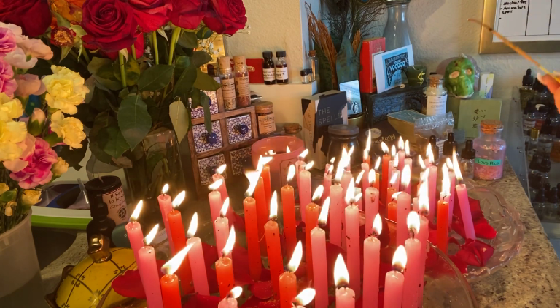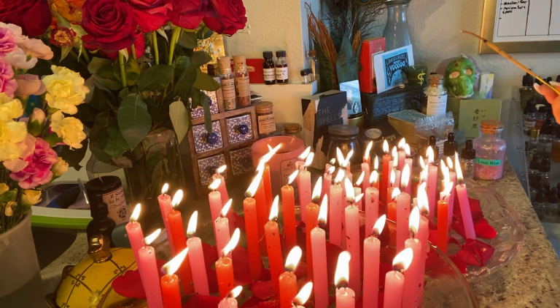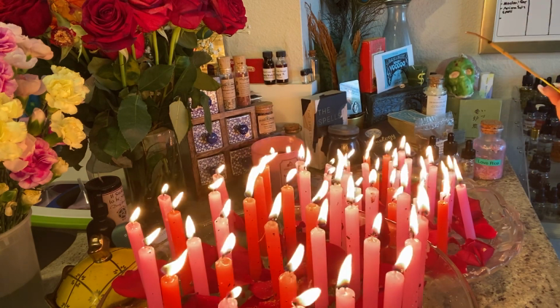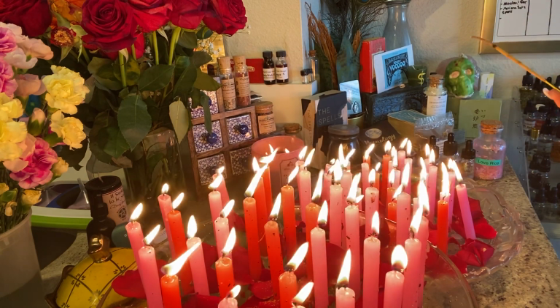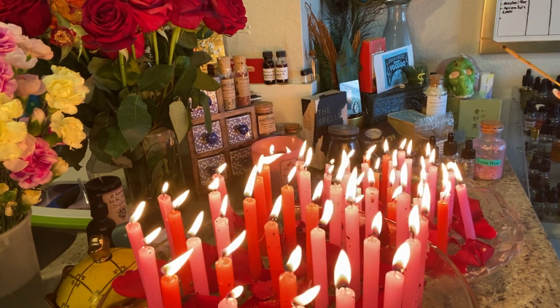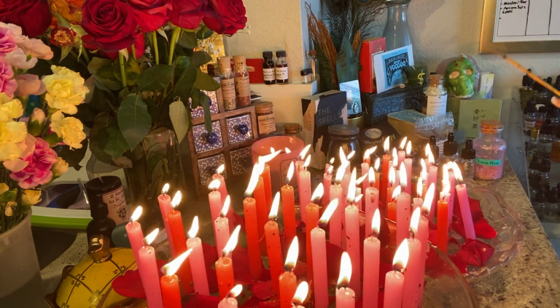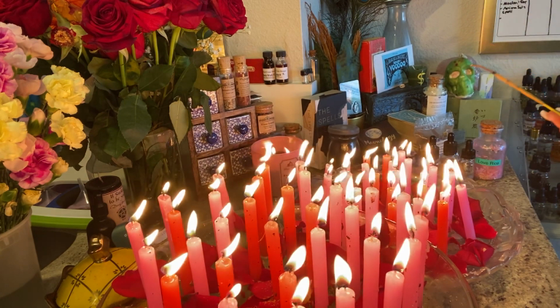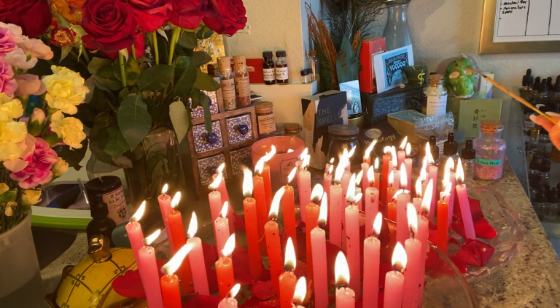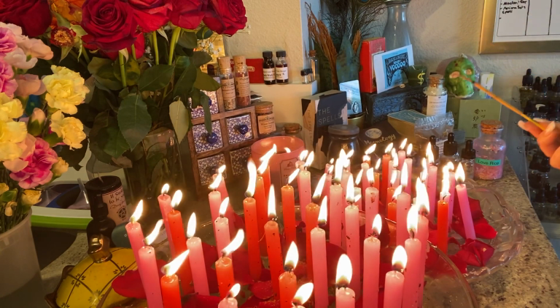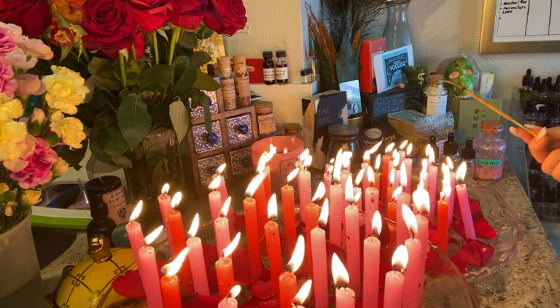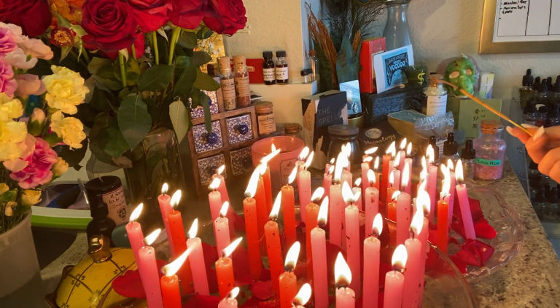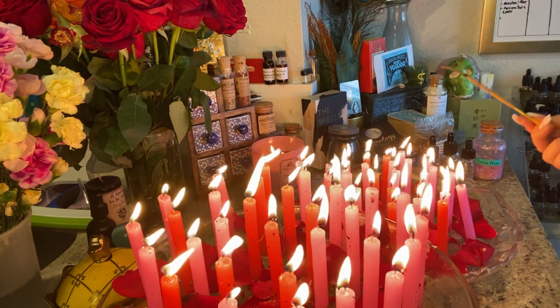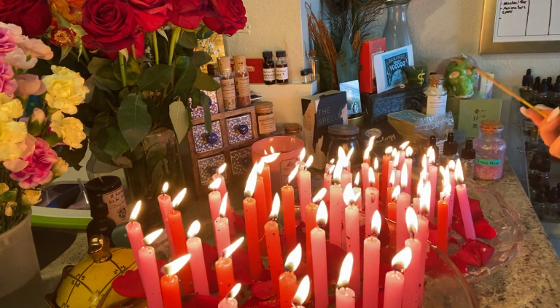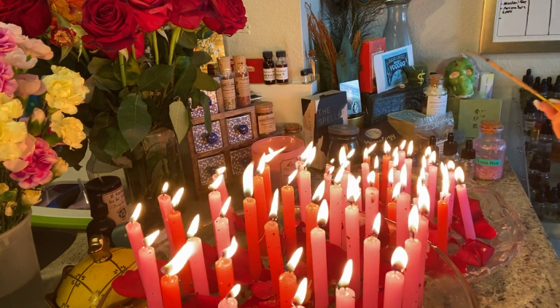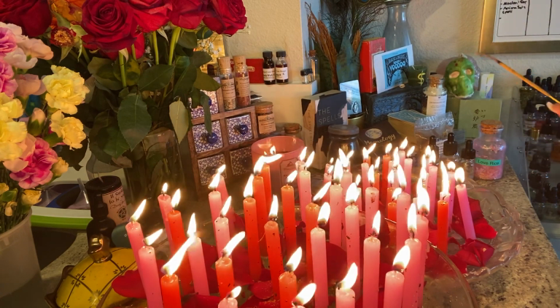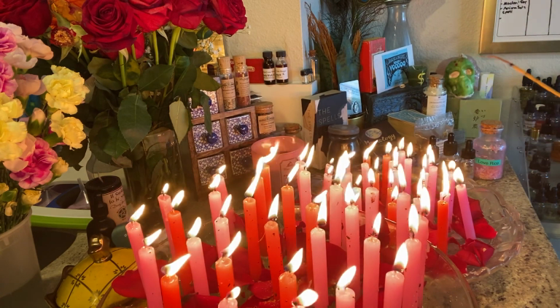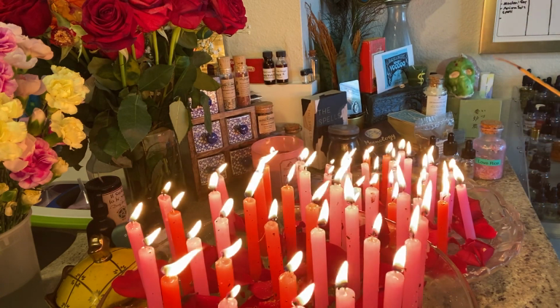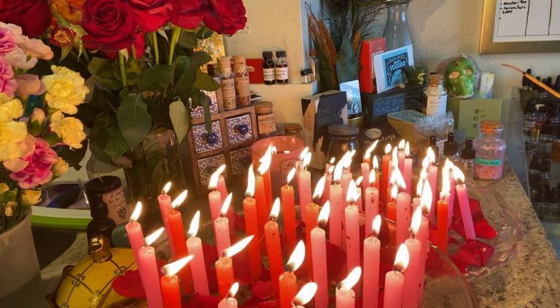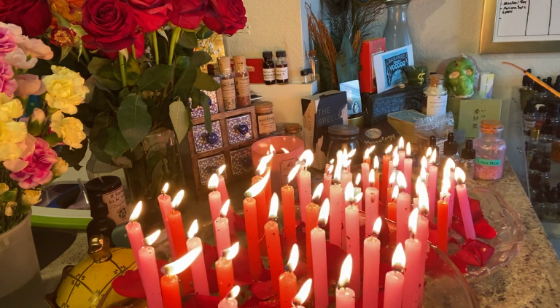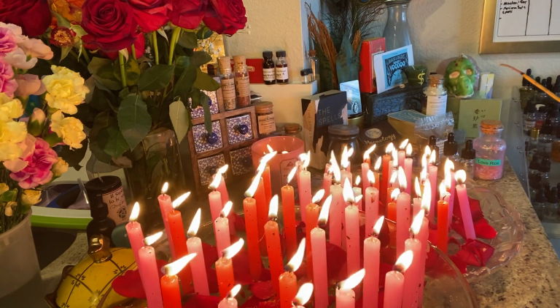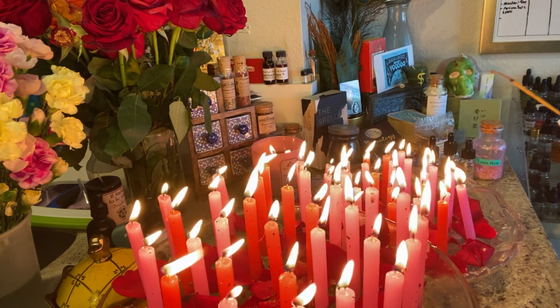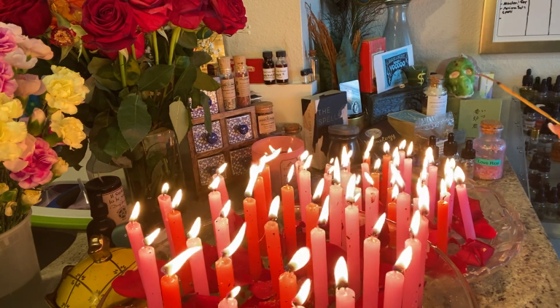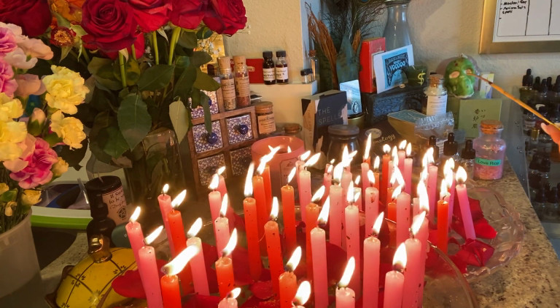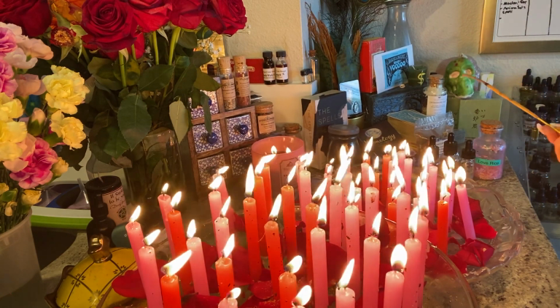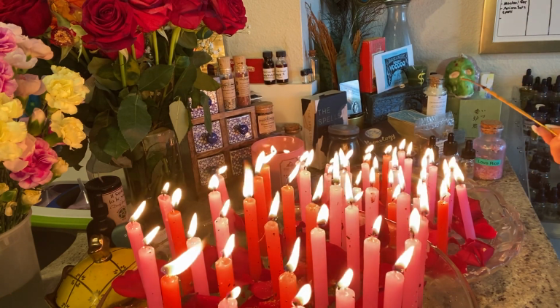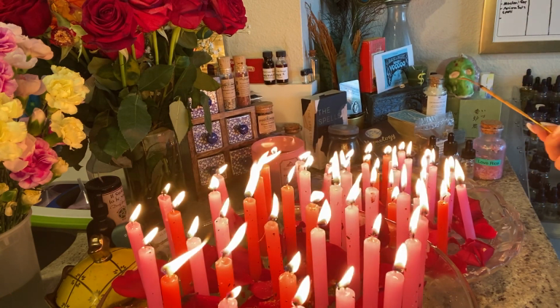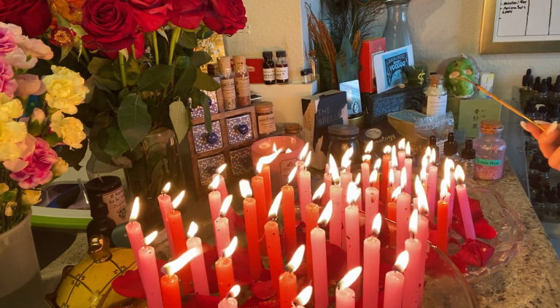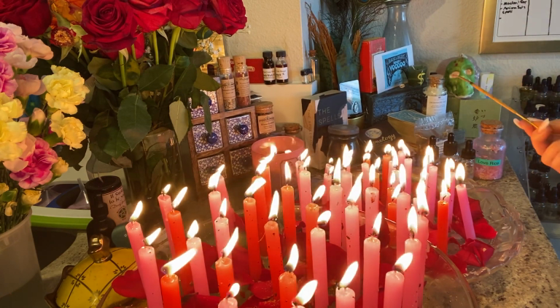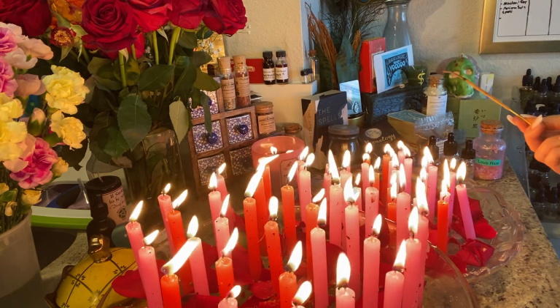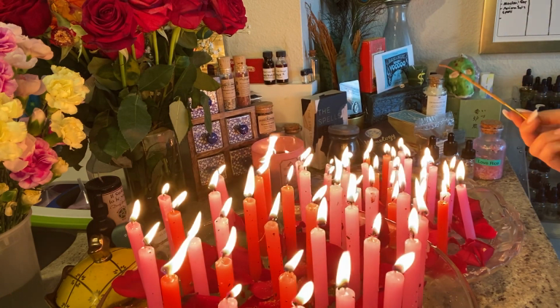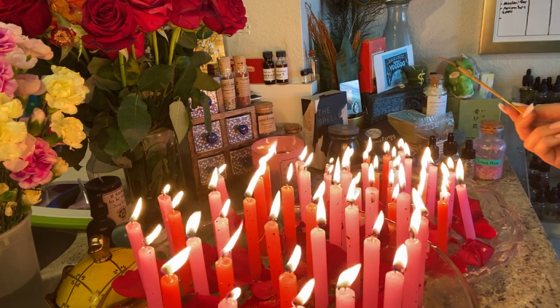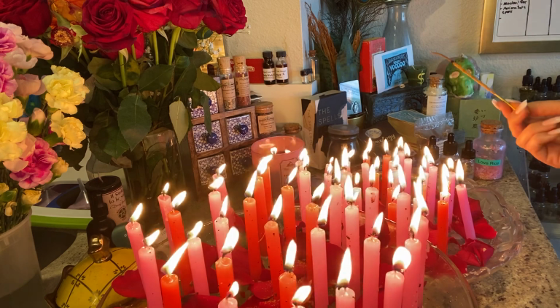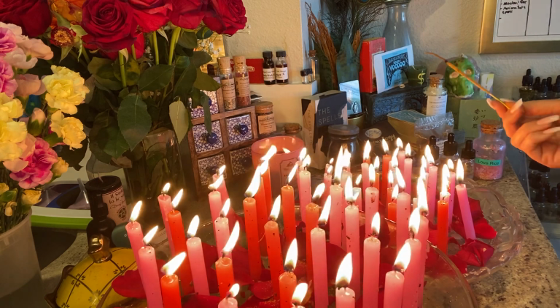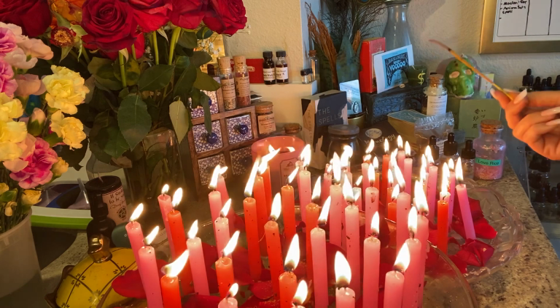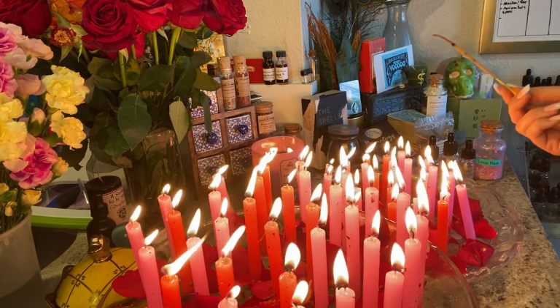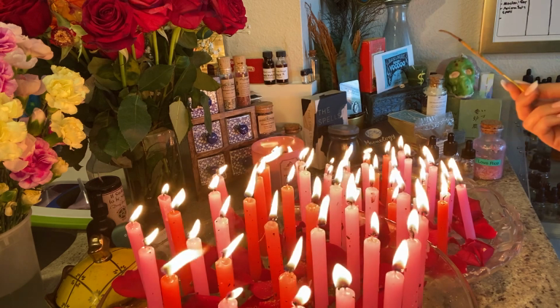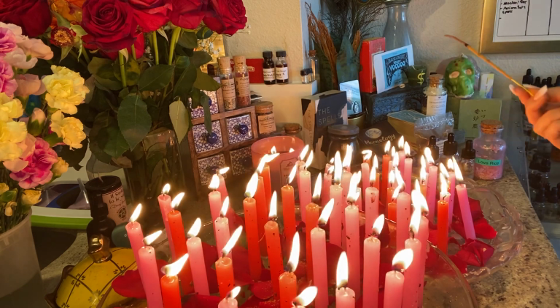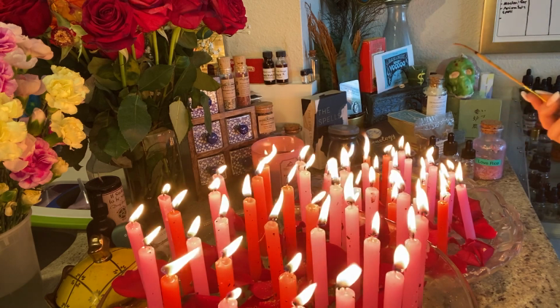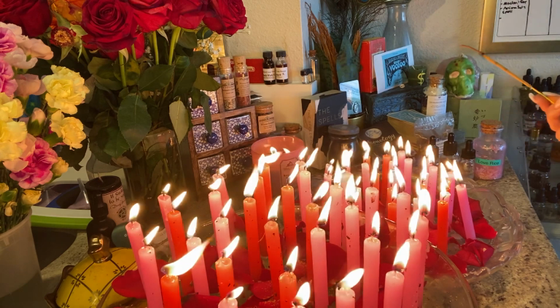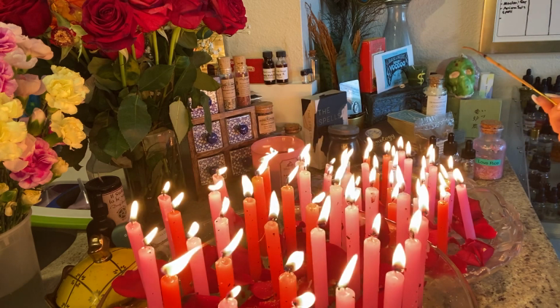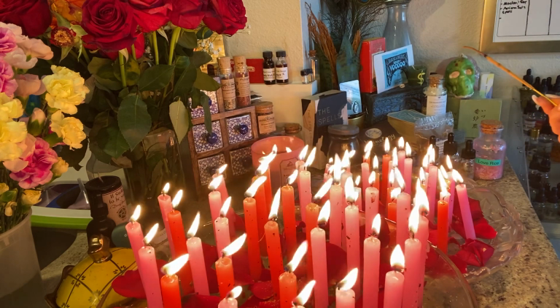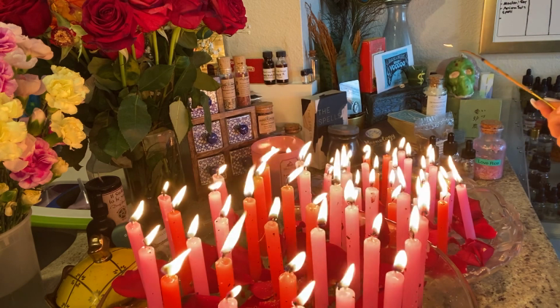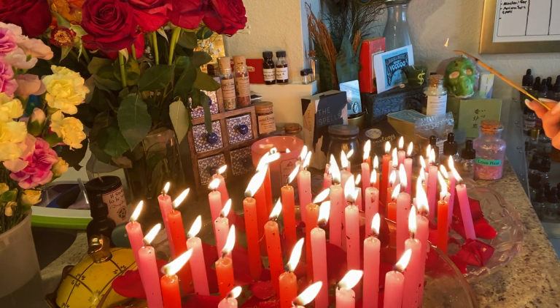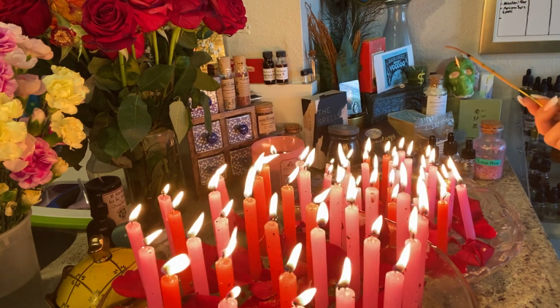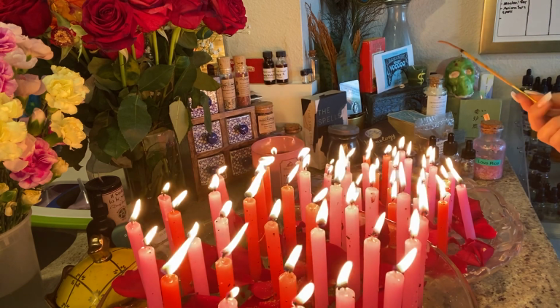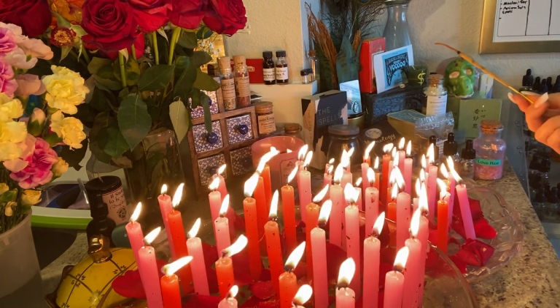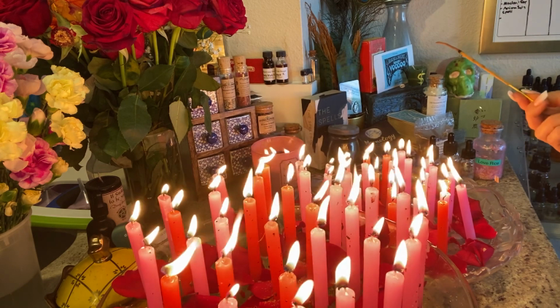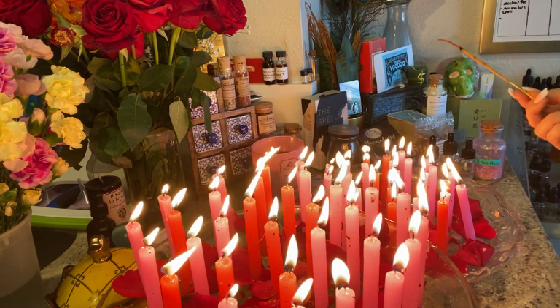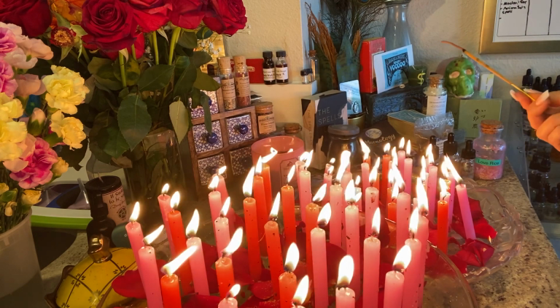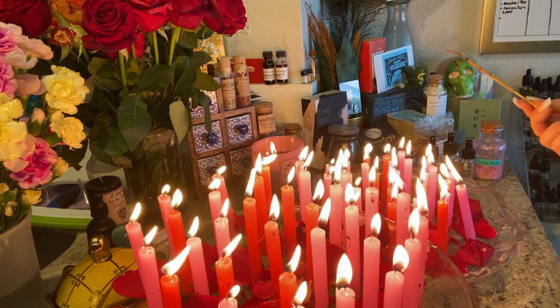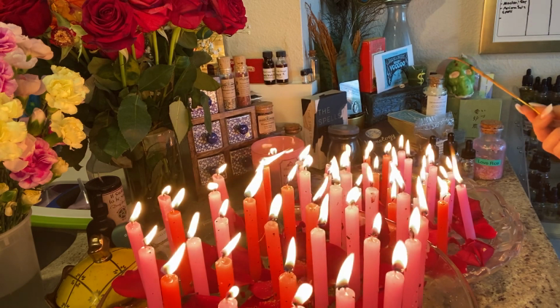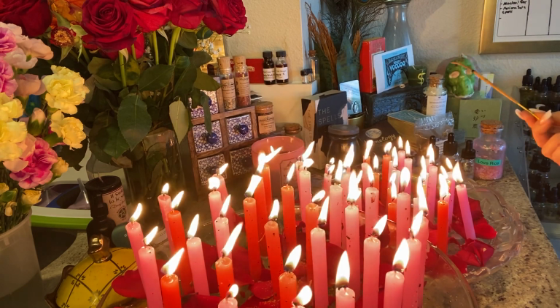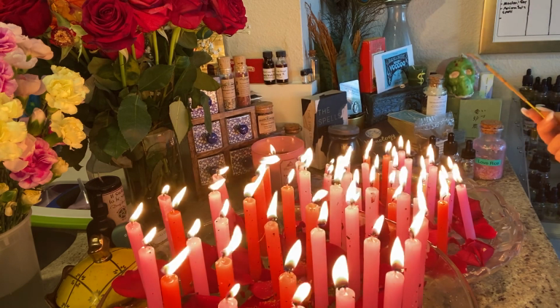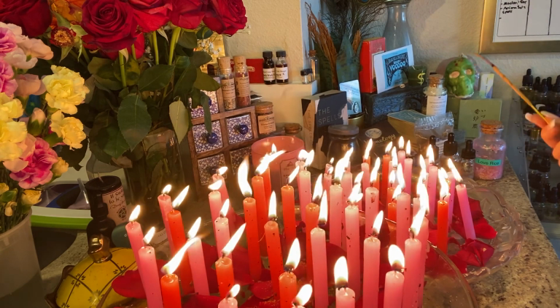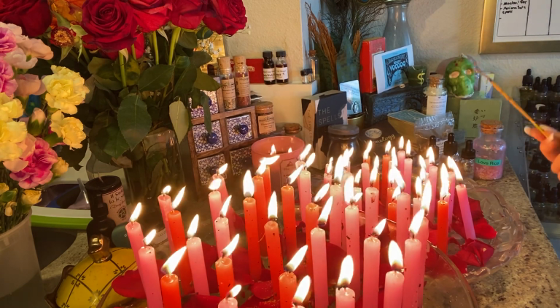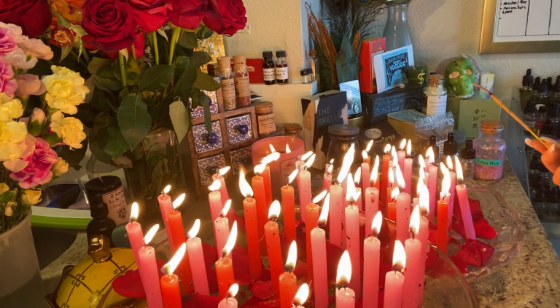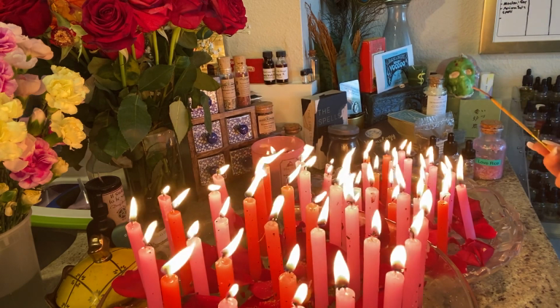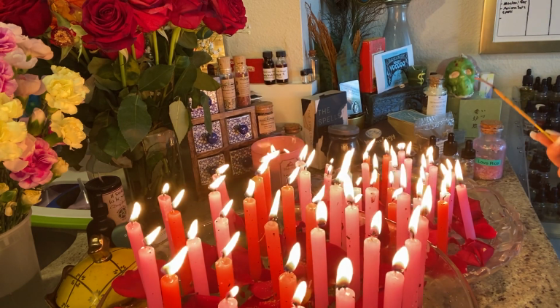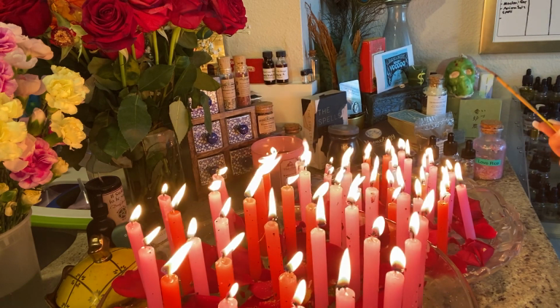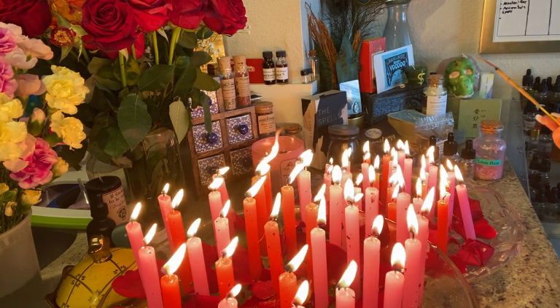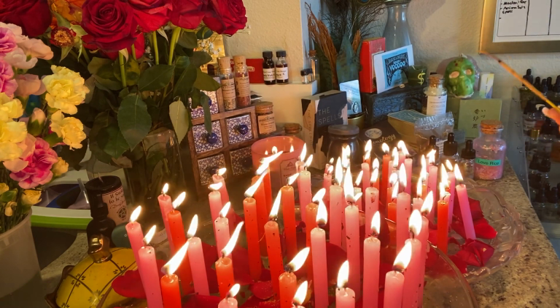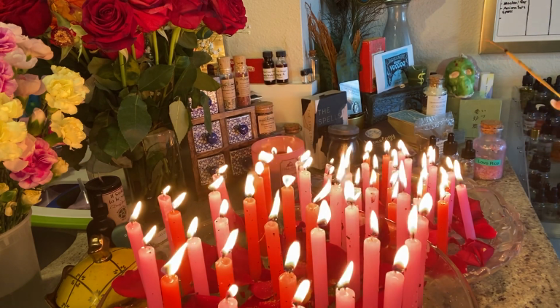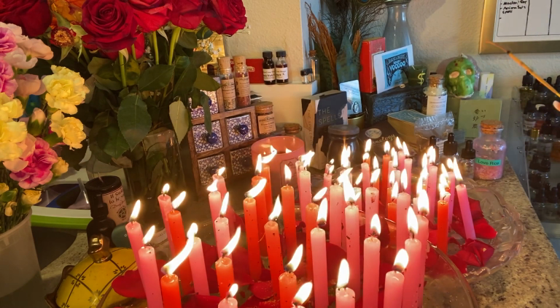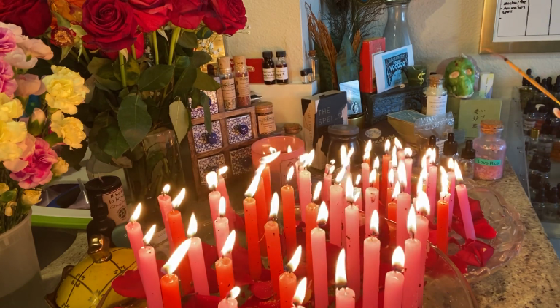Have a wonderful weekend. Happy Memorial Day again to everybody who is celebrating. I will talk to you guys soon. Bye.